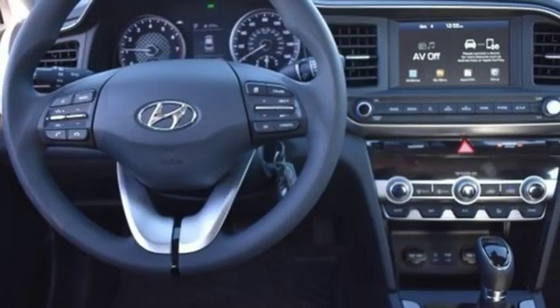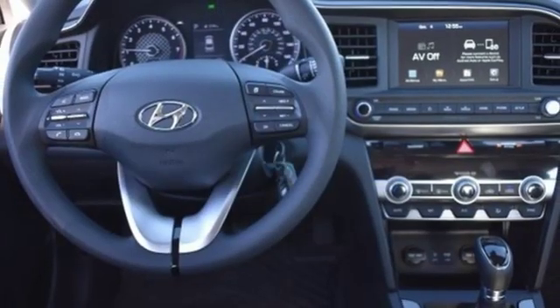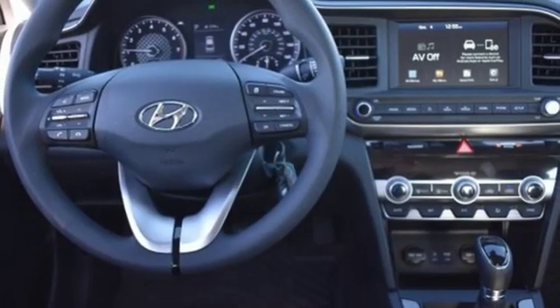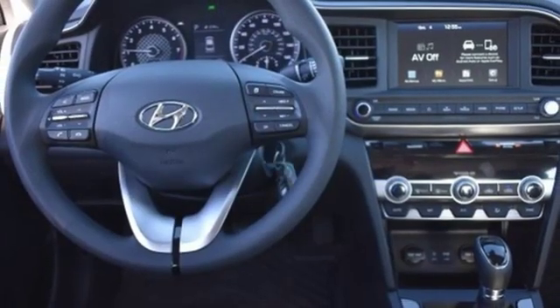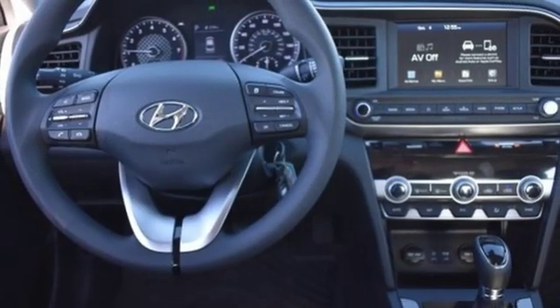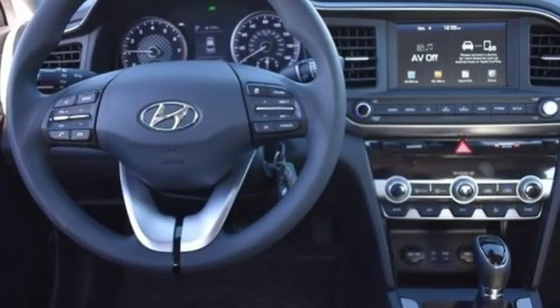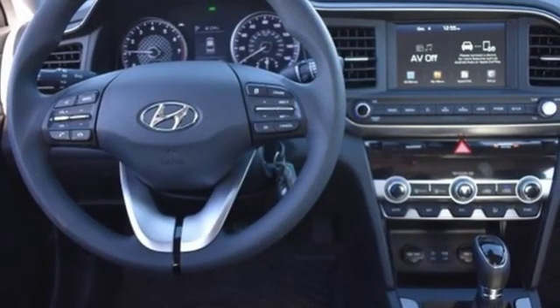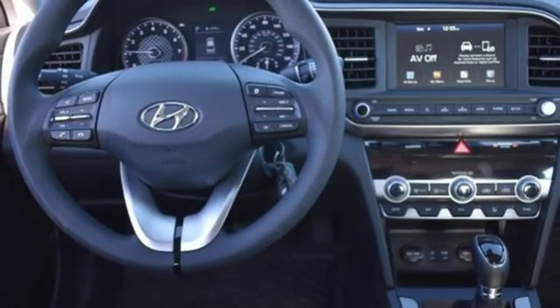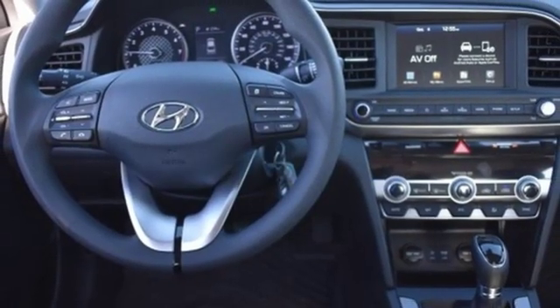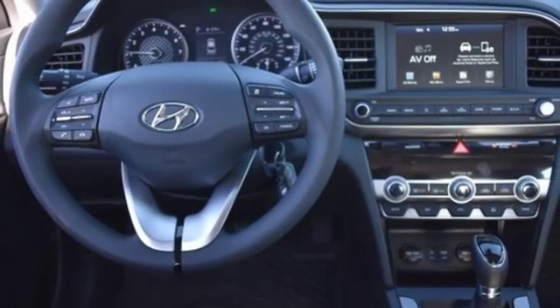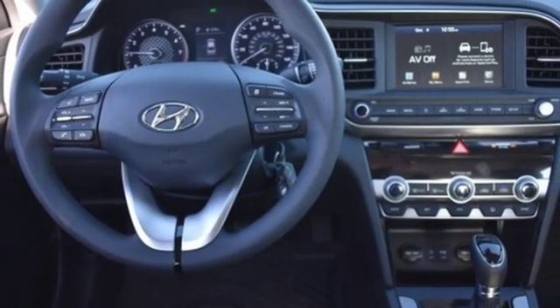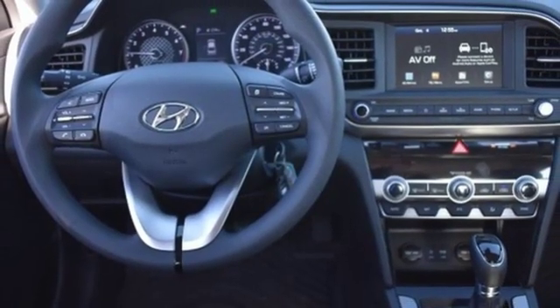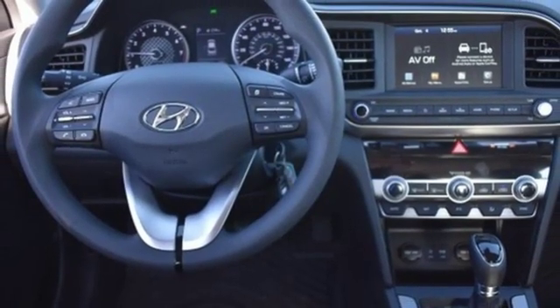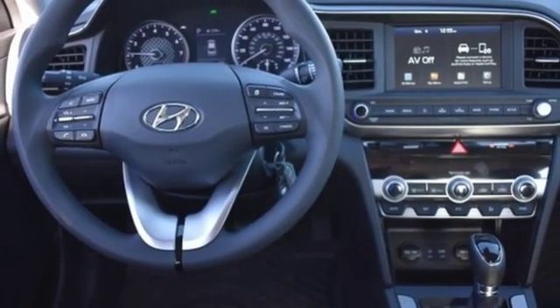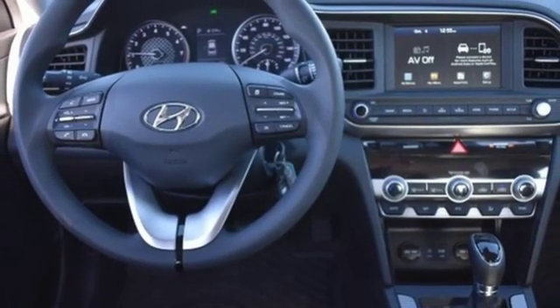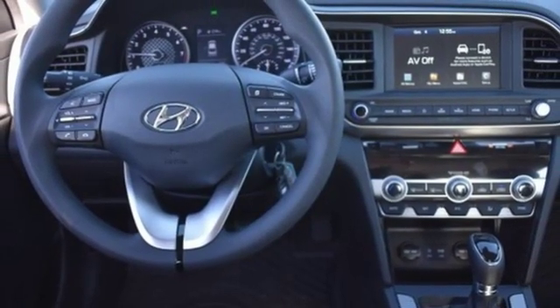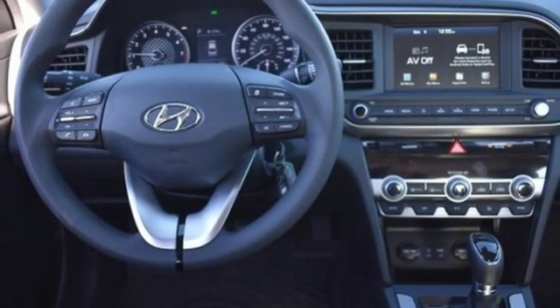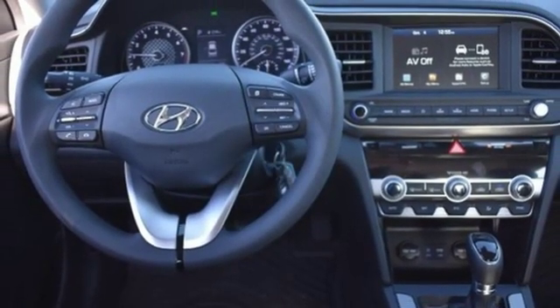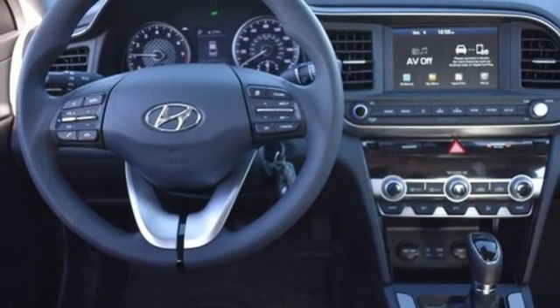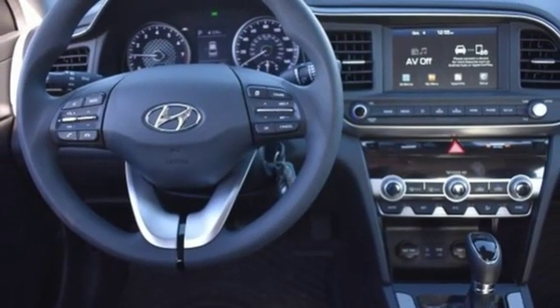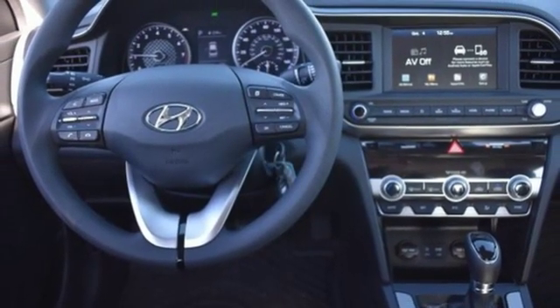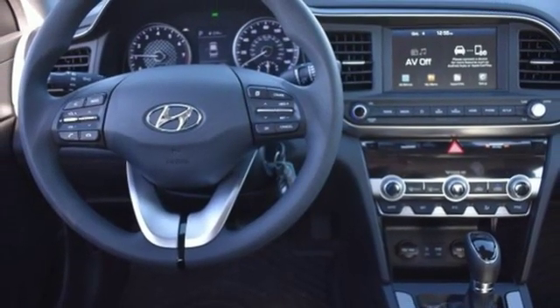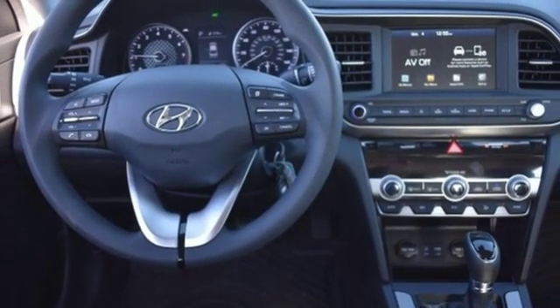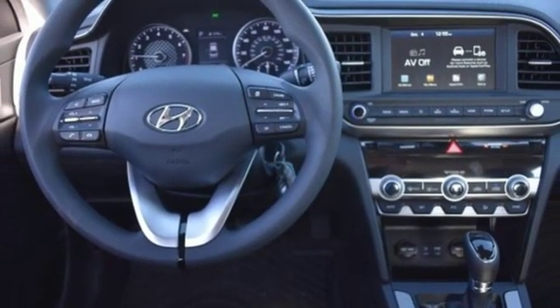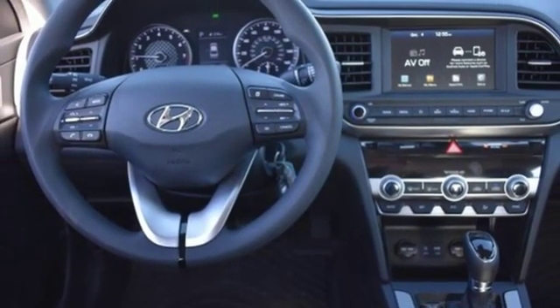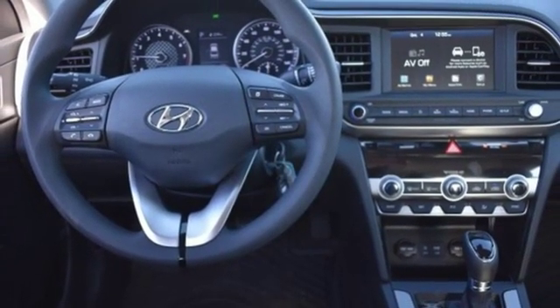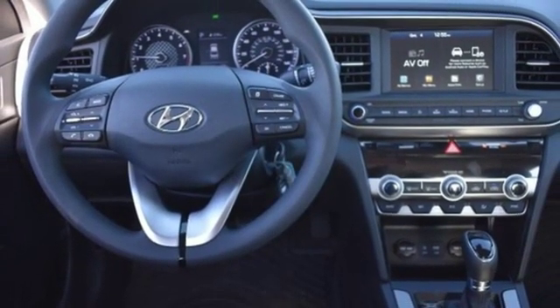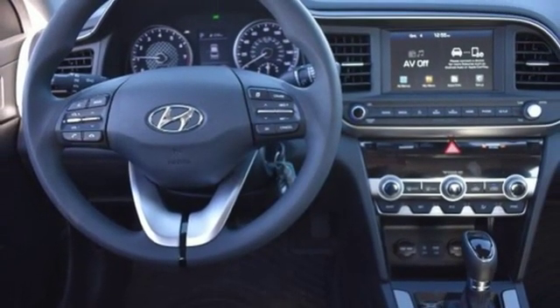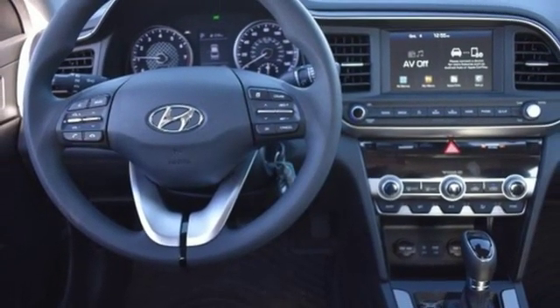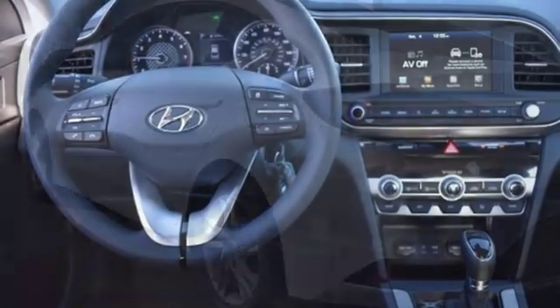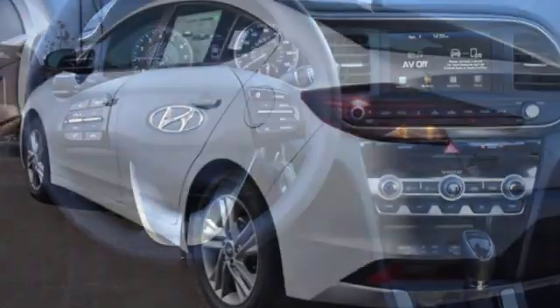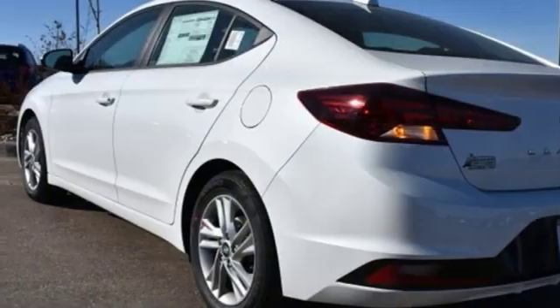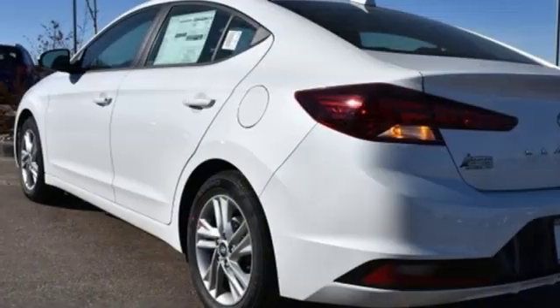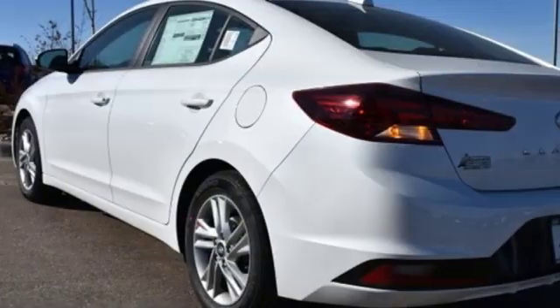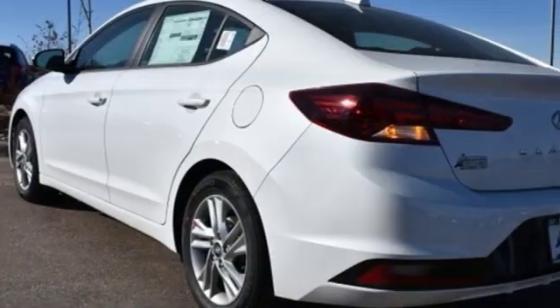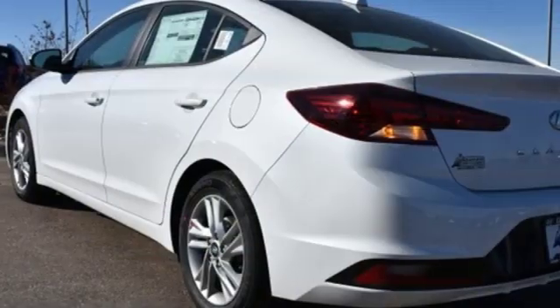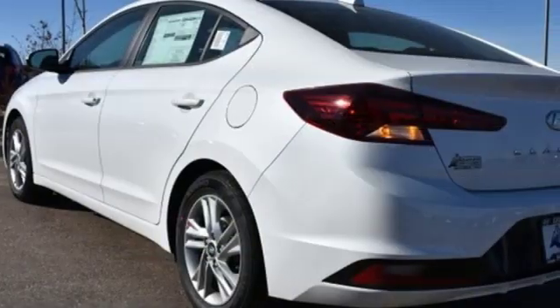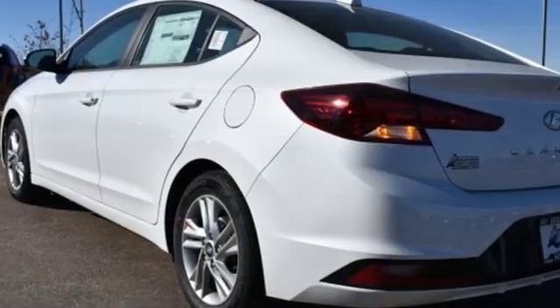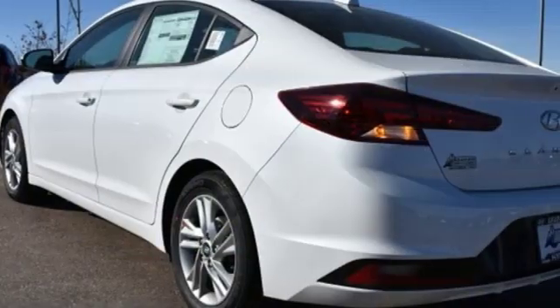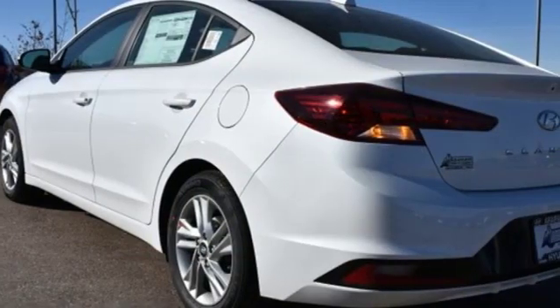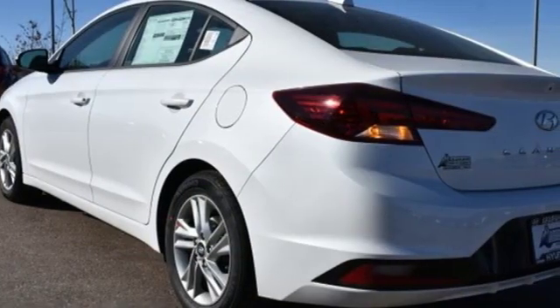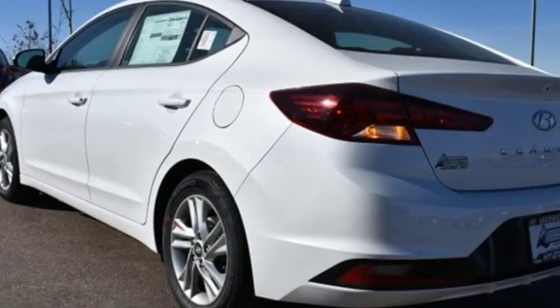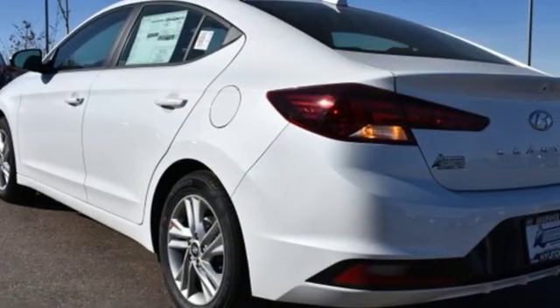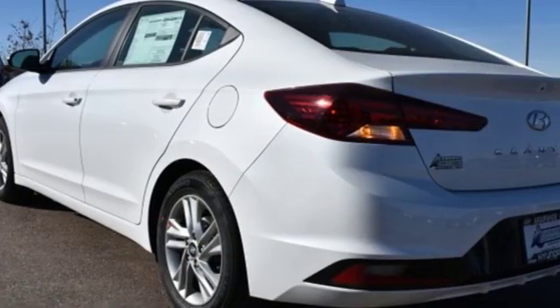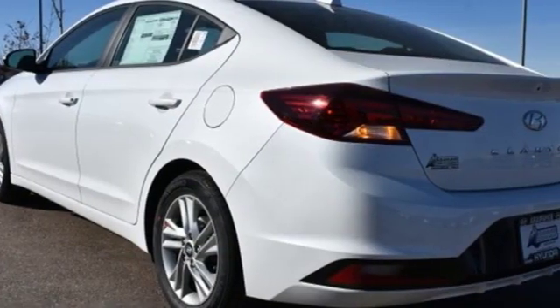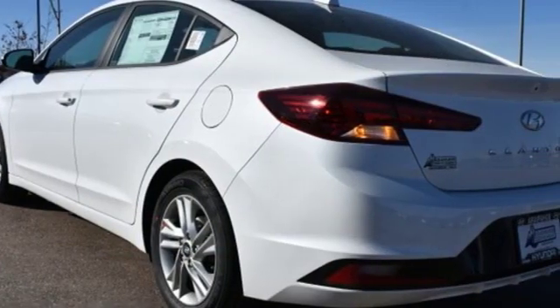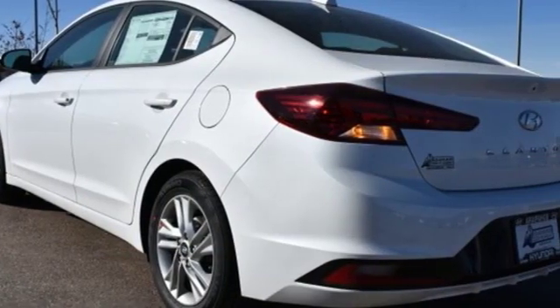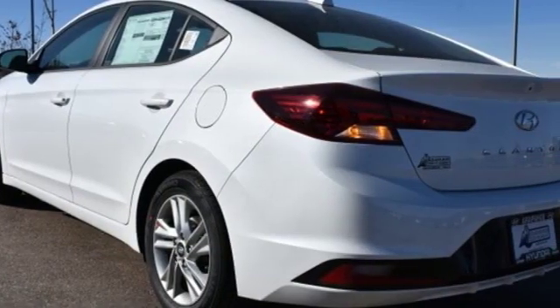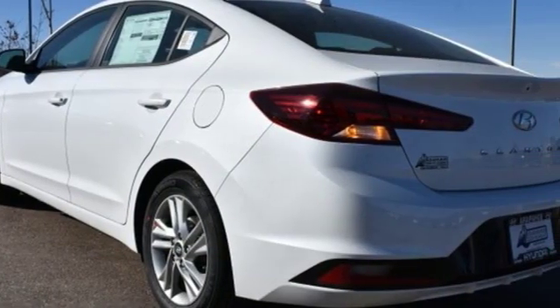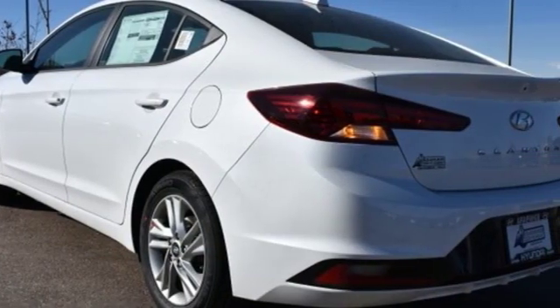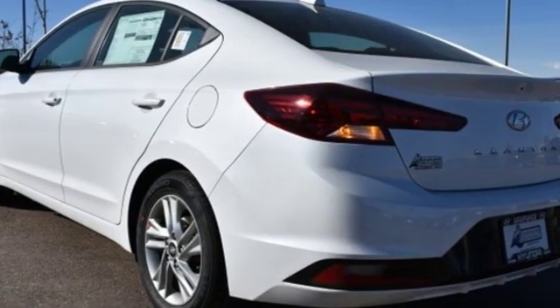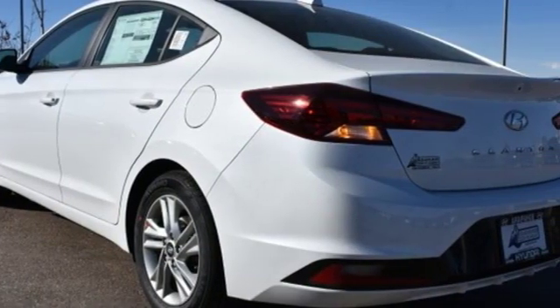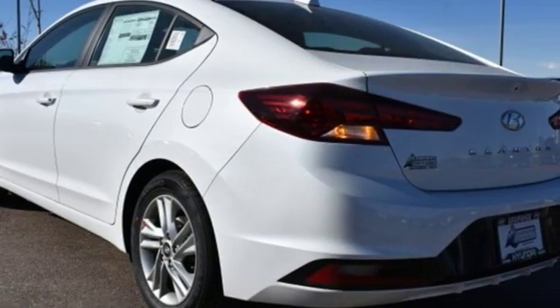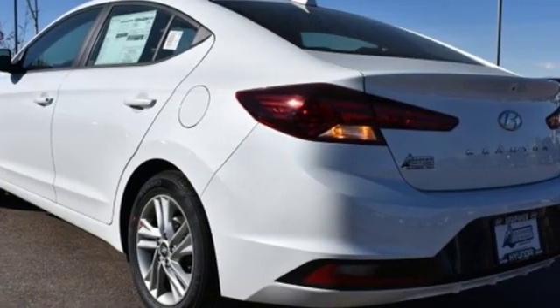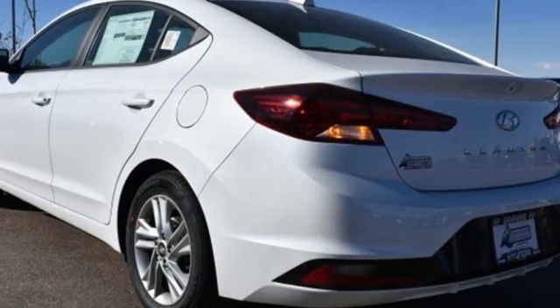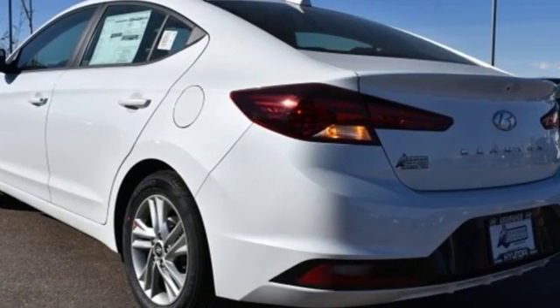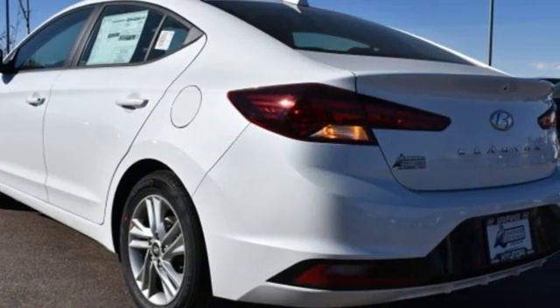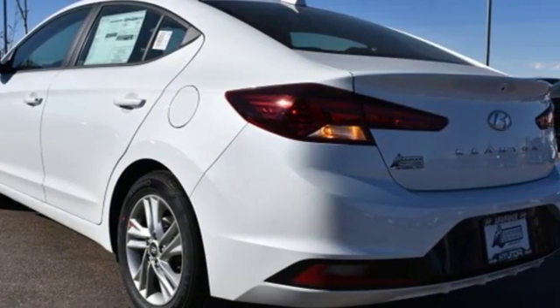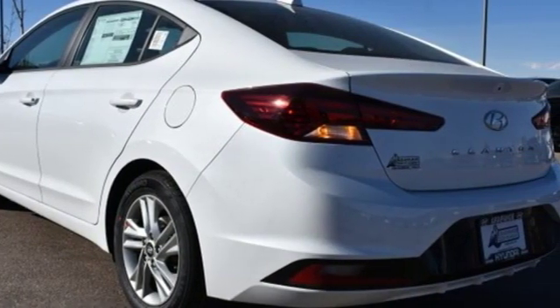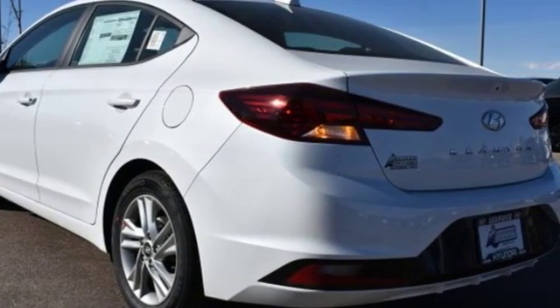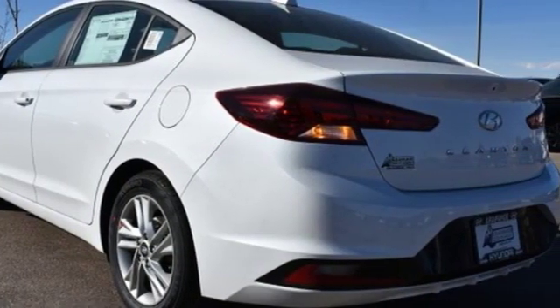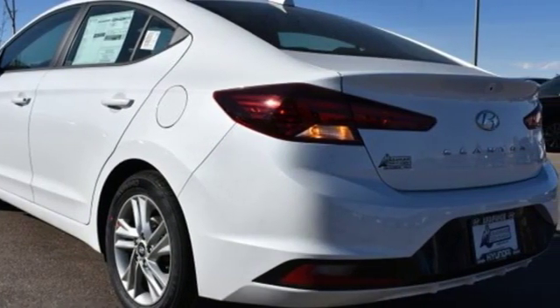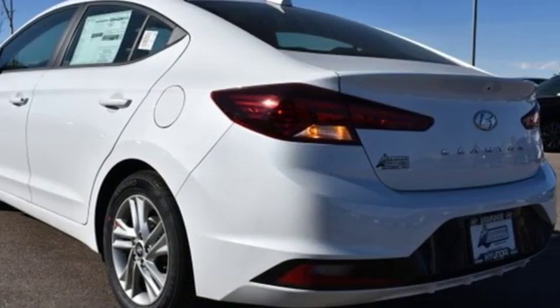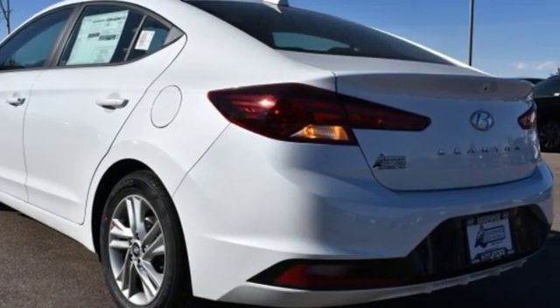Challenging convention to find a better way — it's the Hyundai way. There's even more to see in person. Take it for a test drive today.